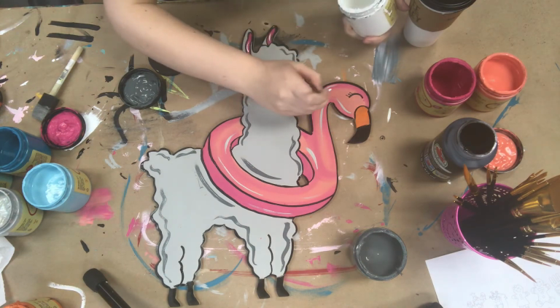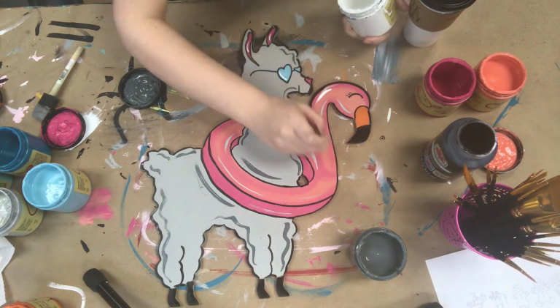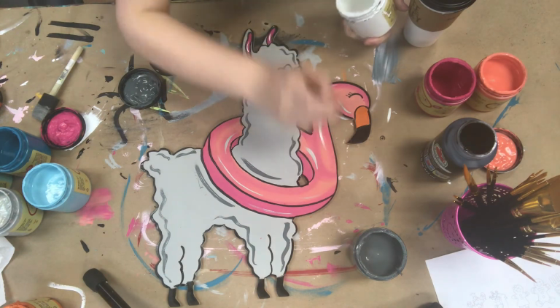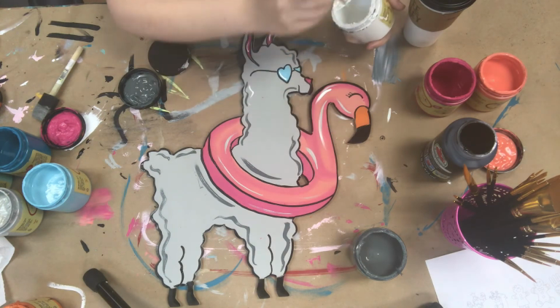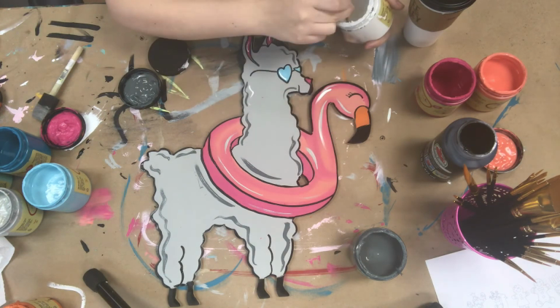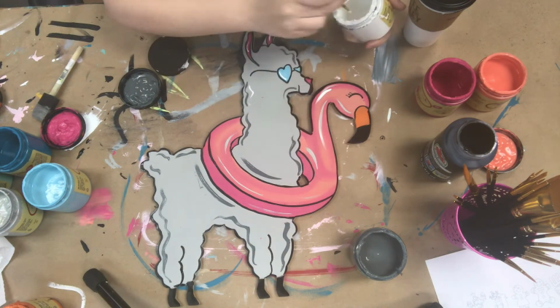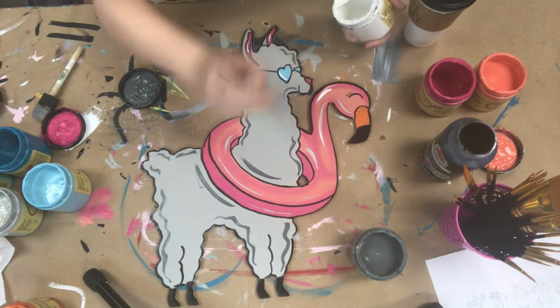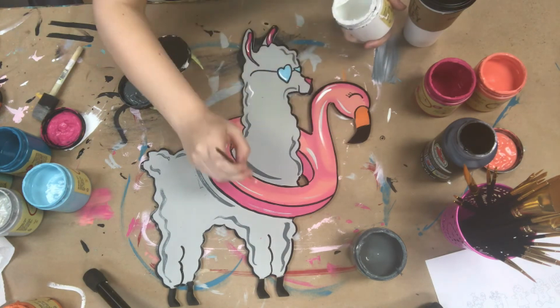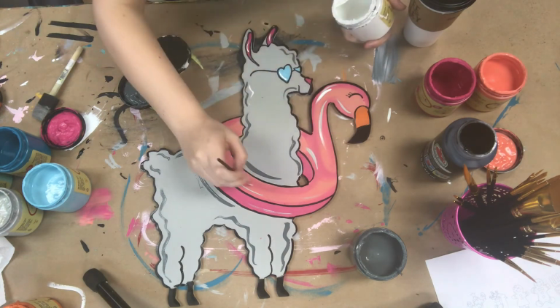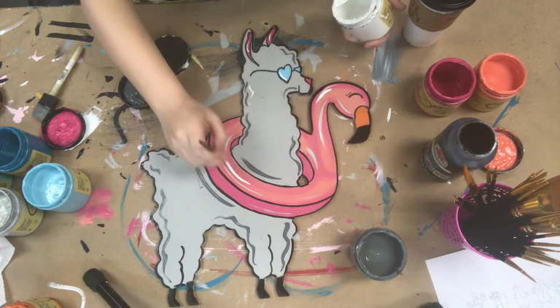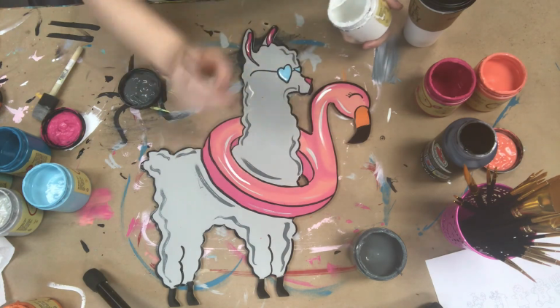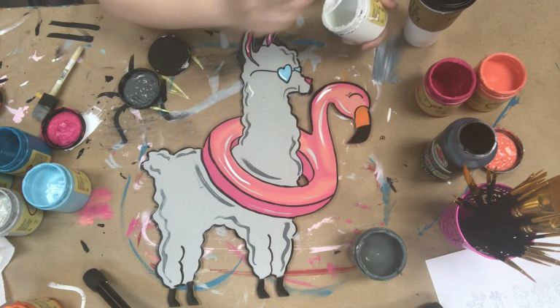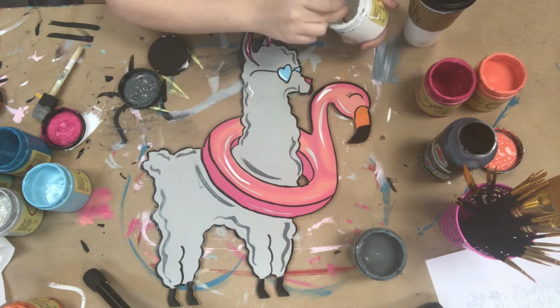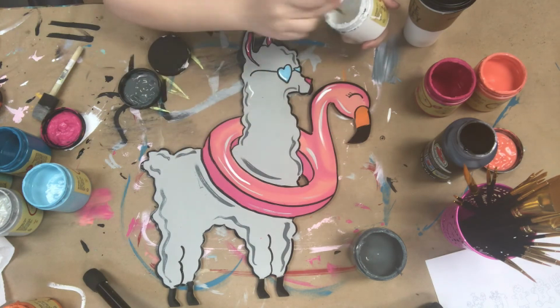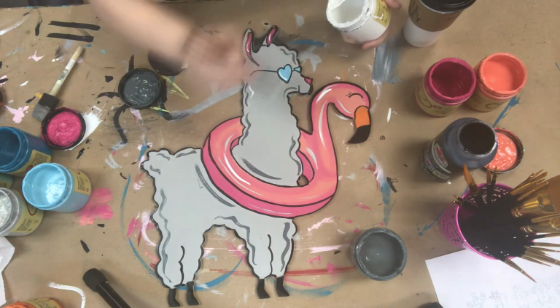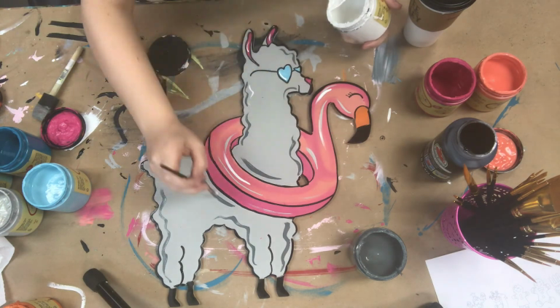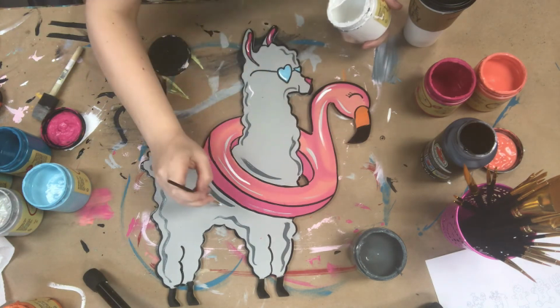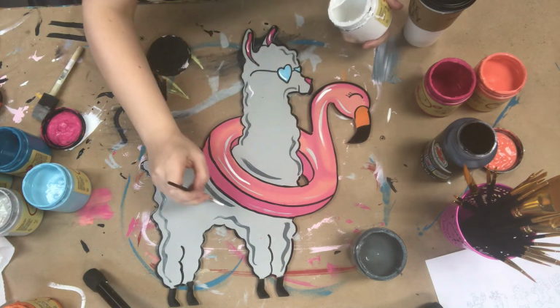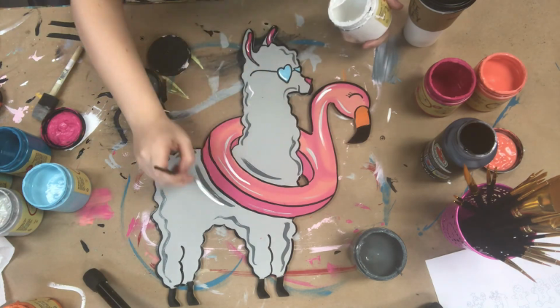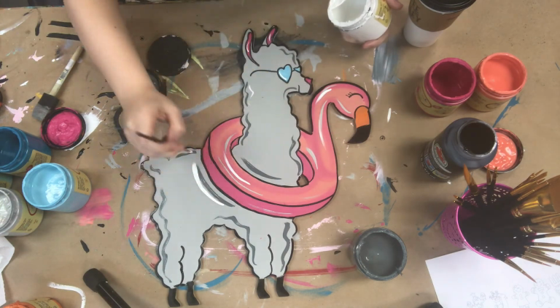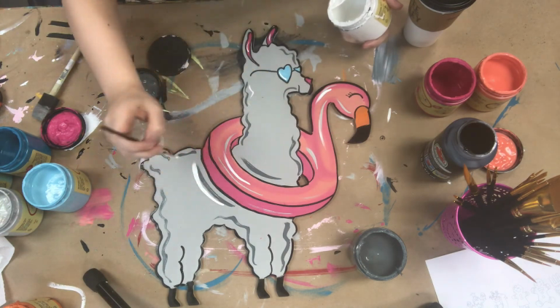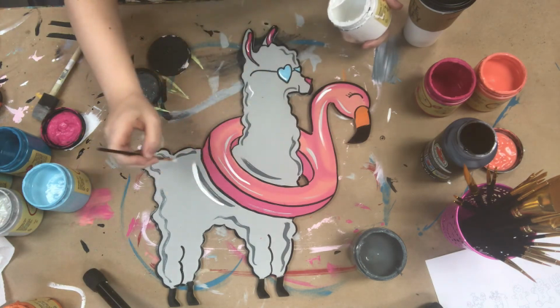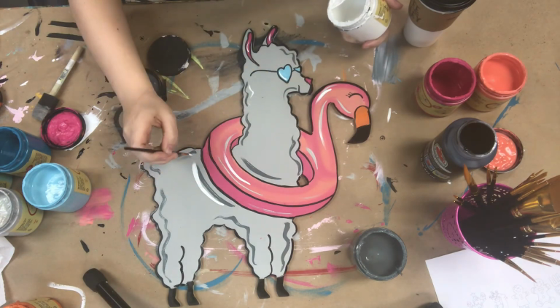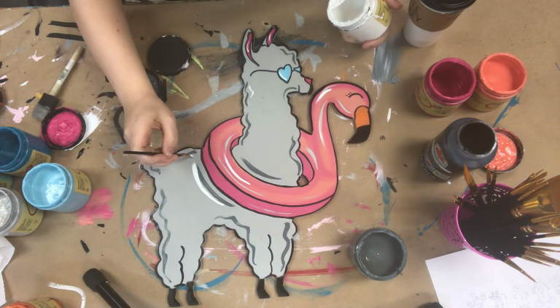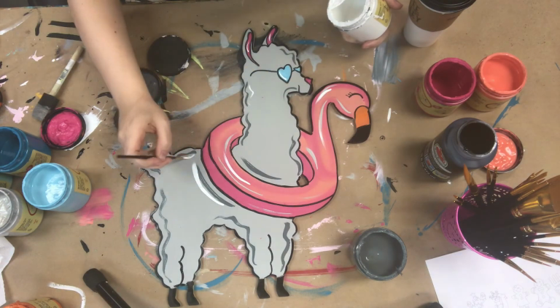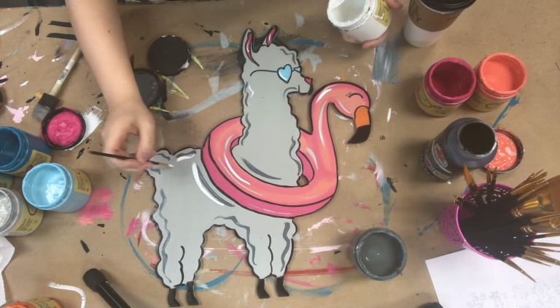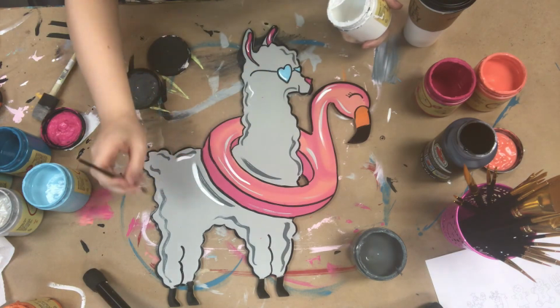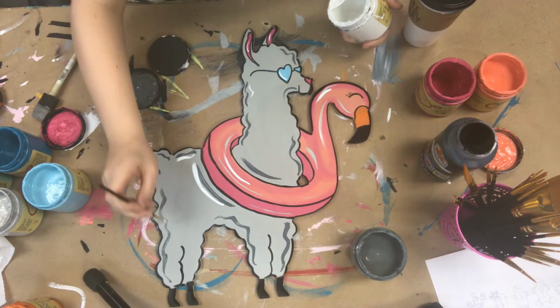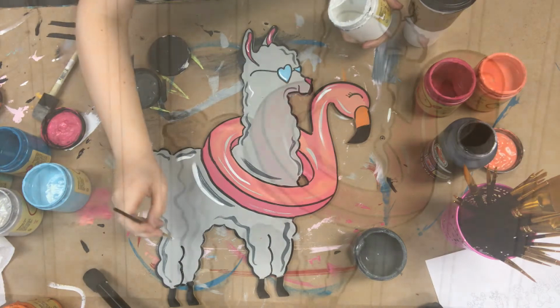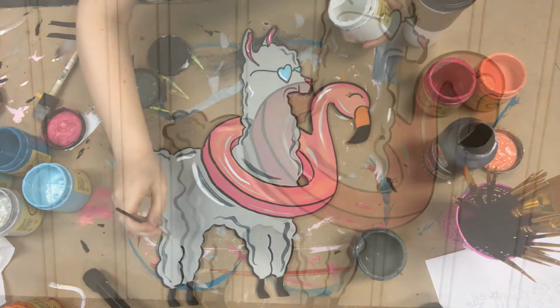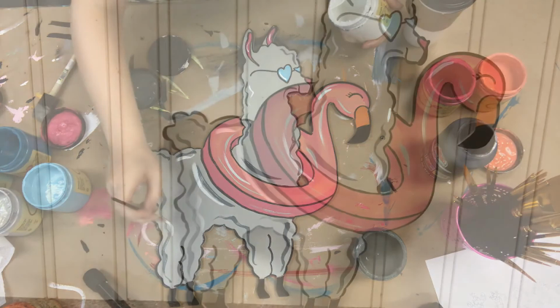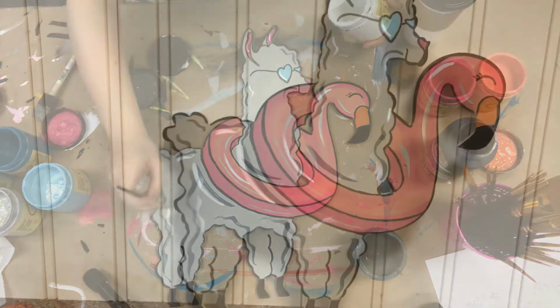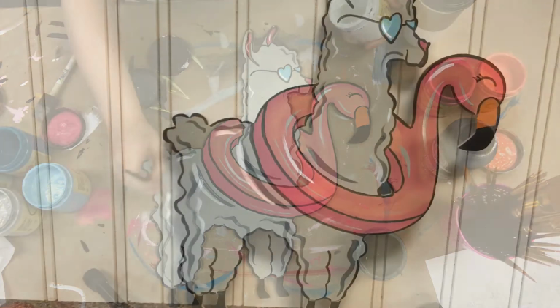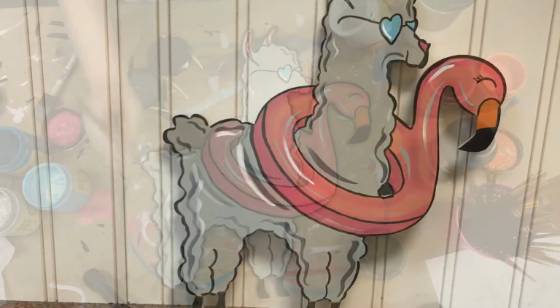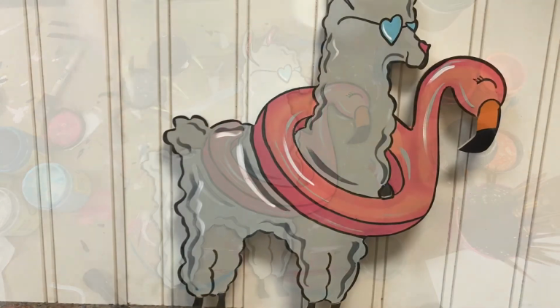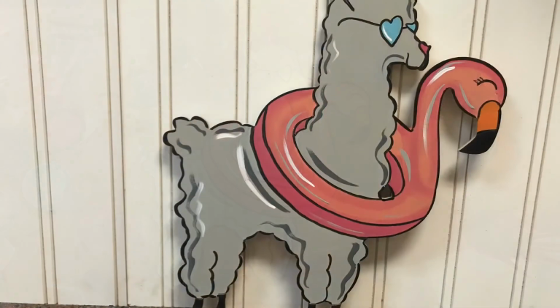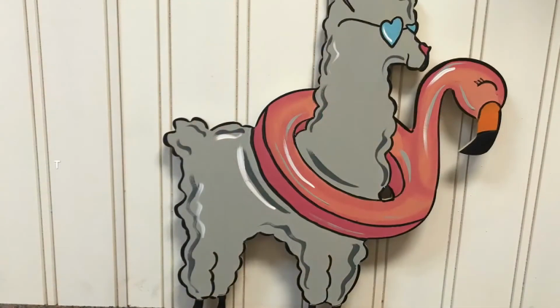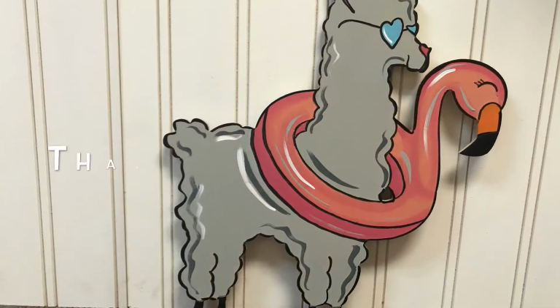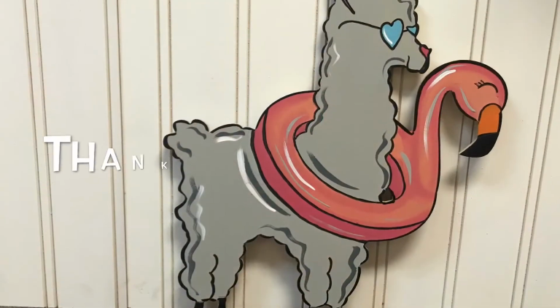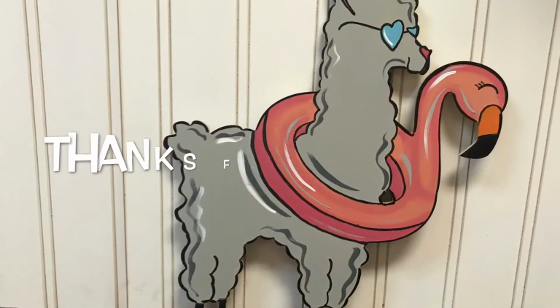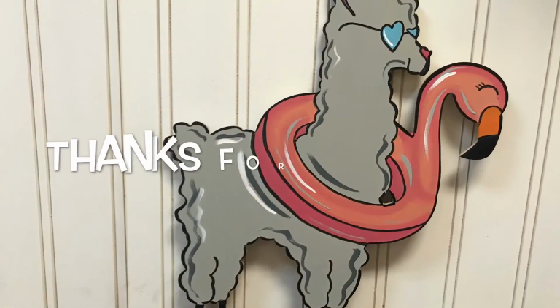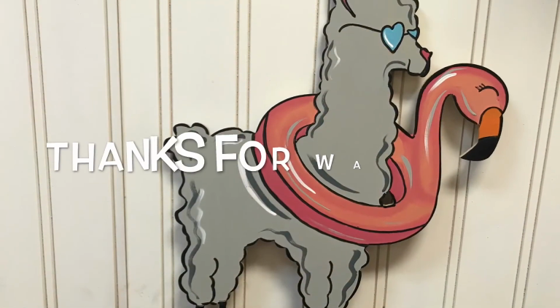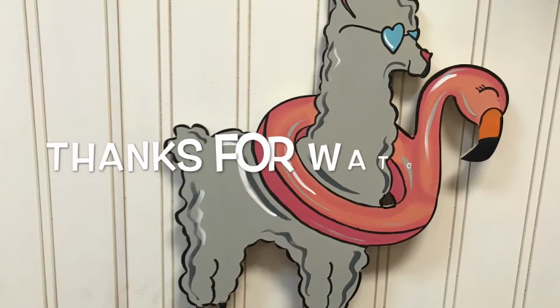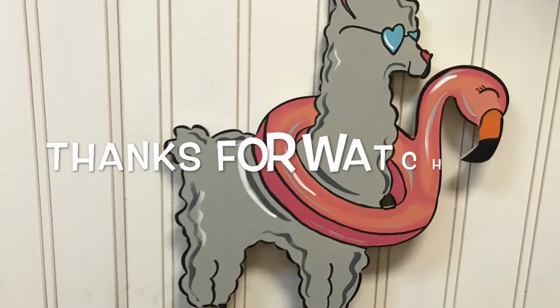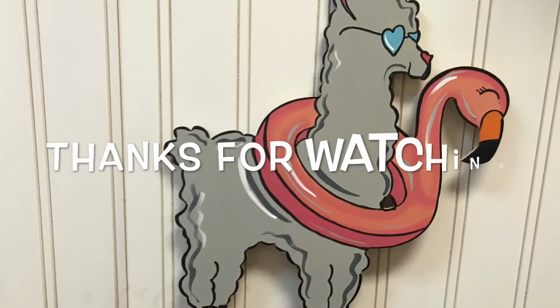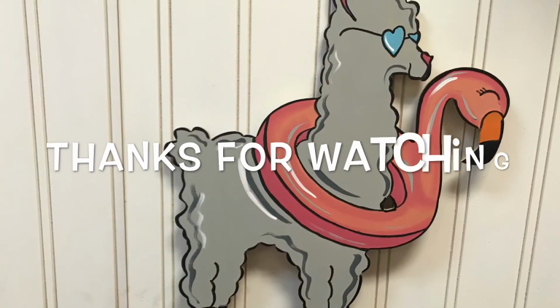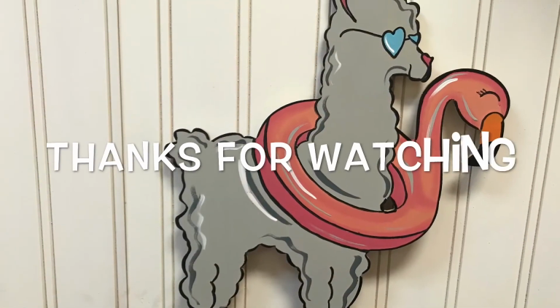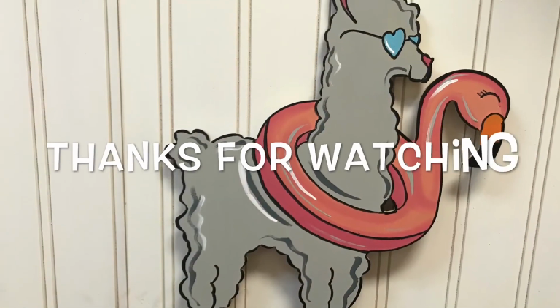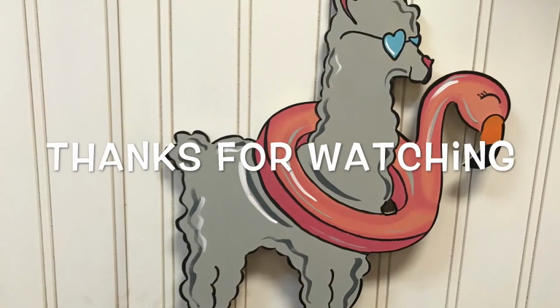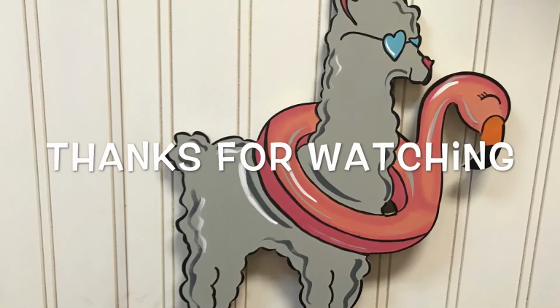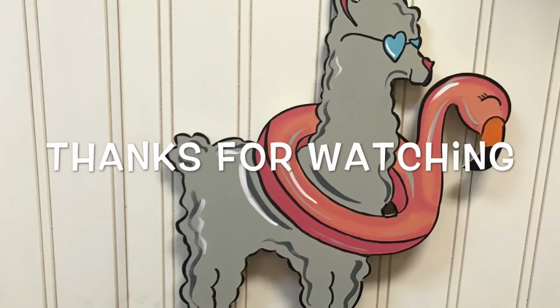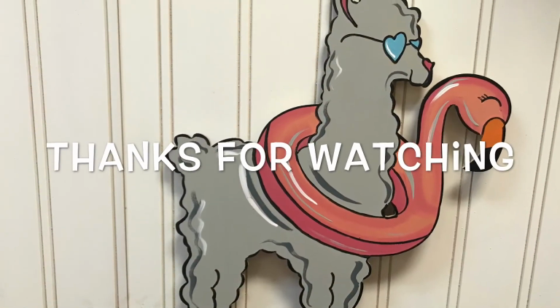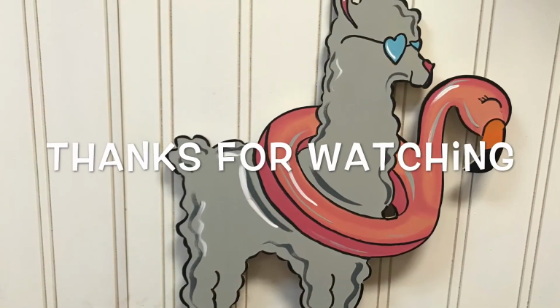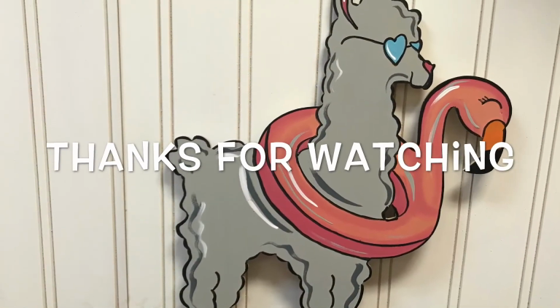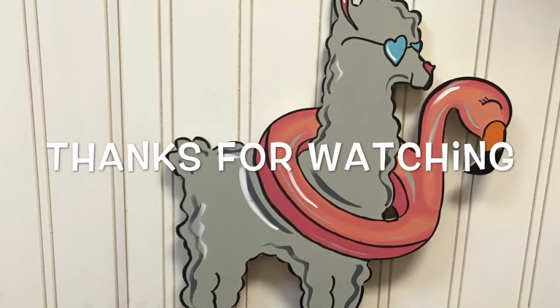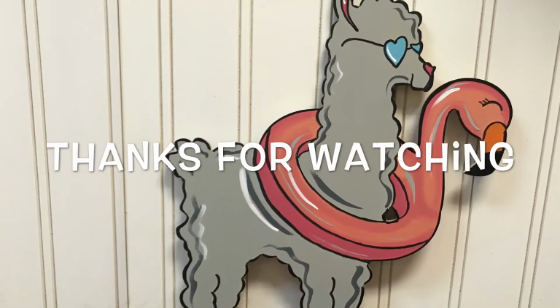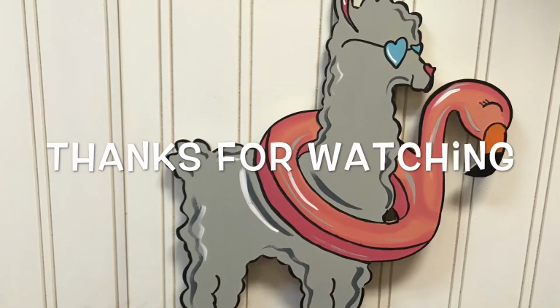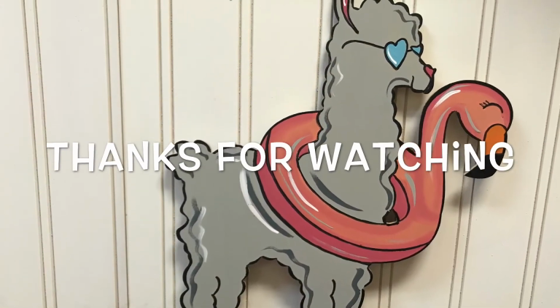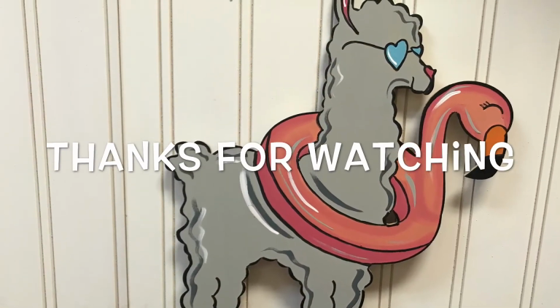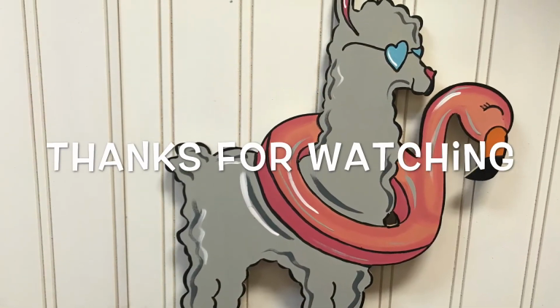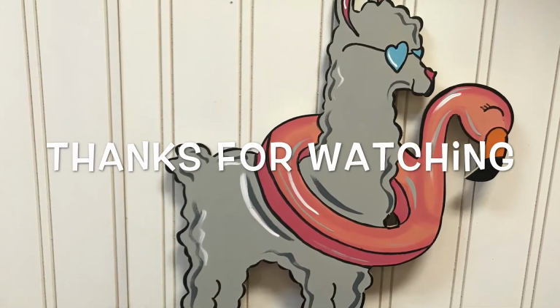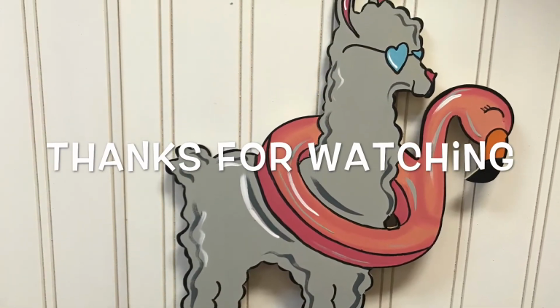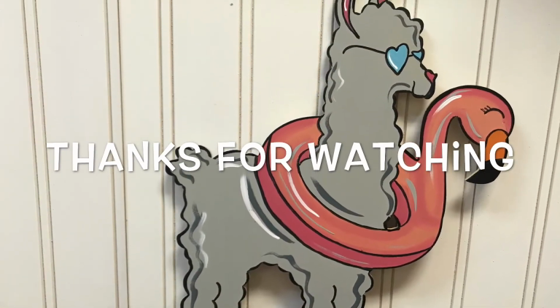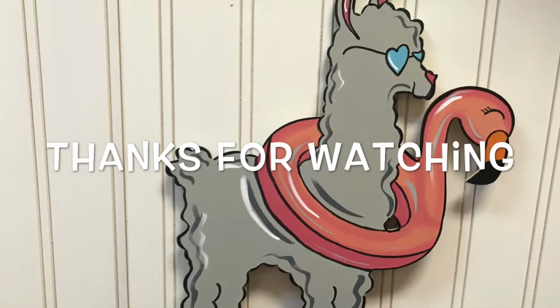And after that, I am finished, you guys. I think this is super cute, especially for summertime. I hope you guys enjoyed this and have a great day.